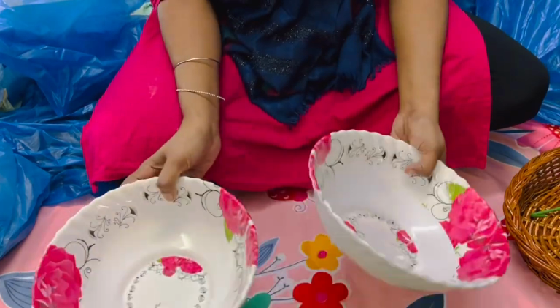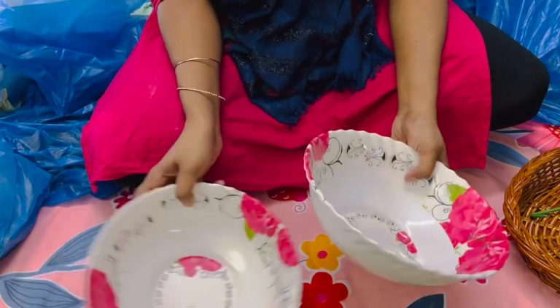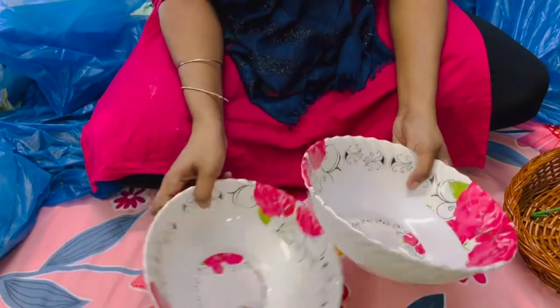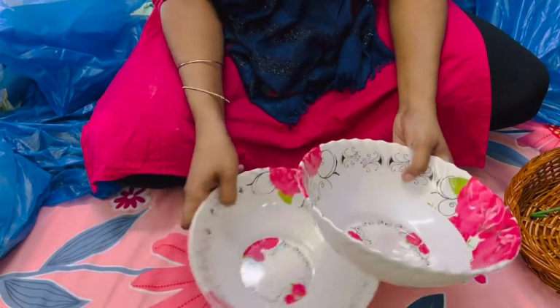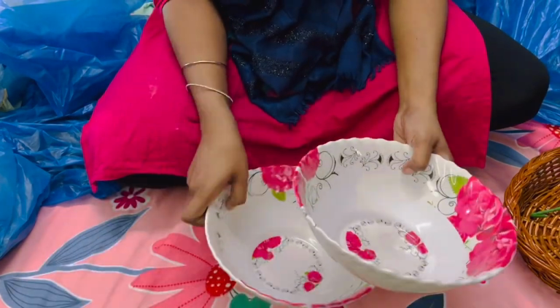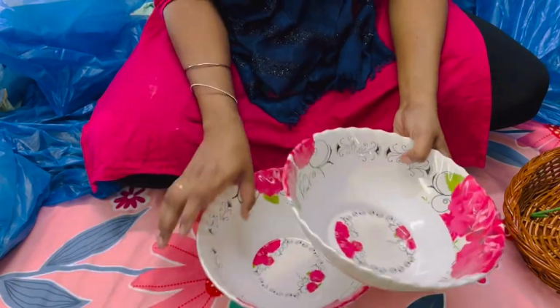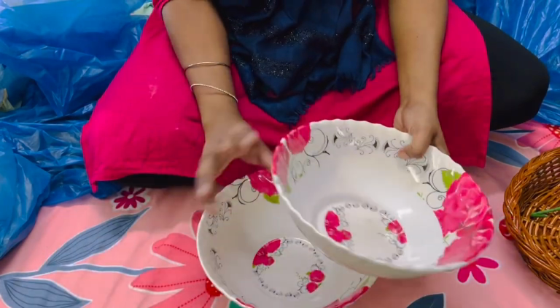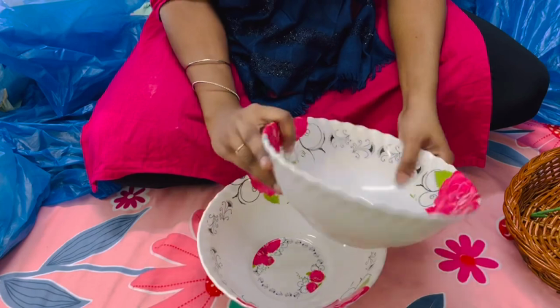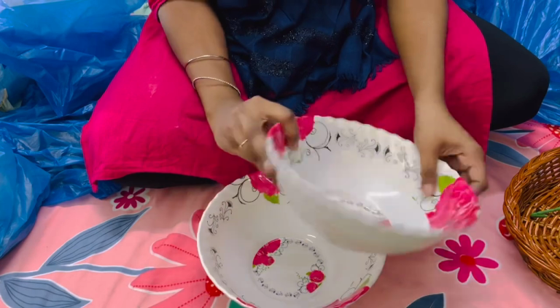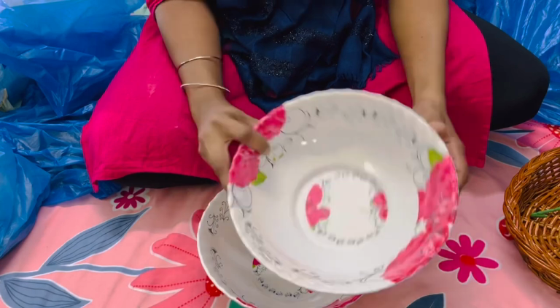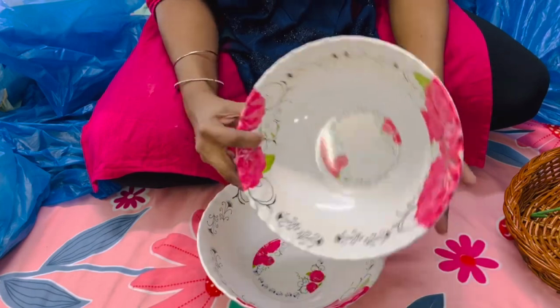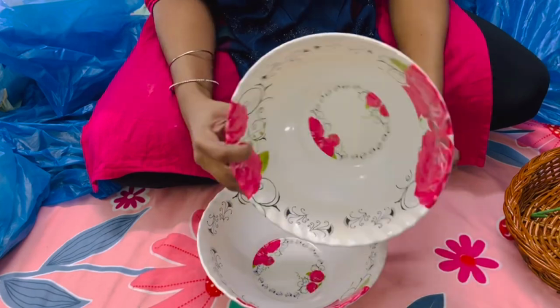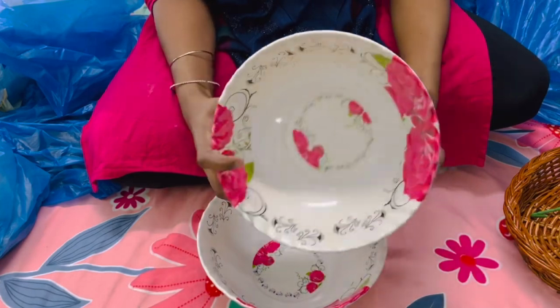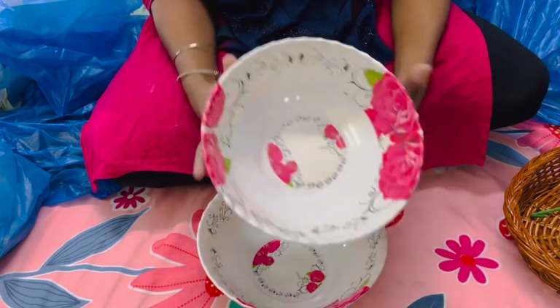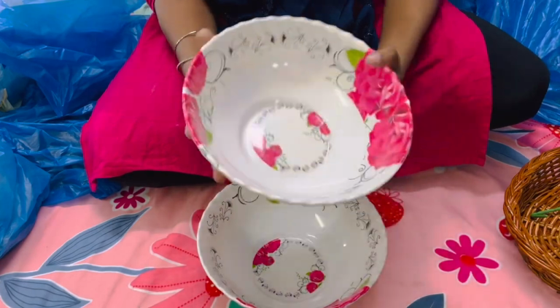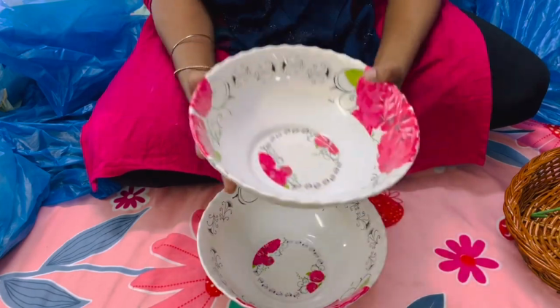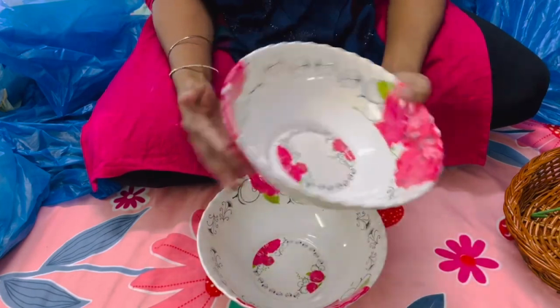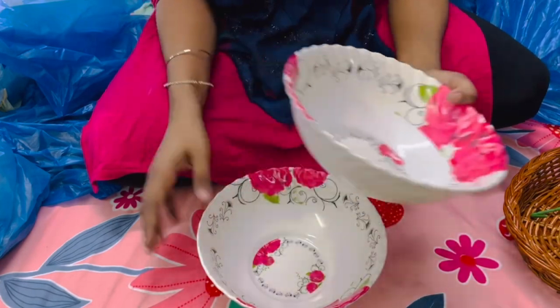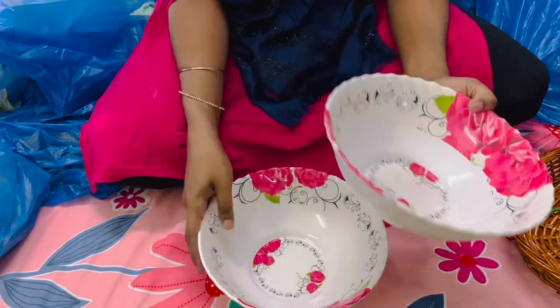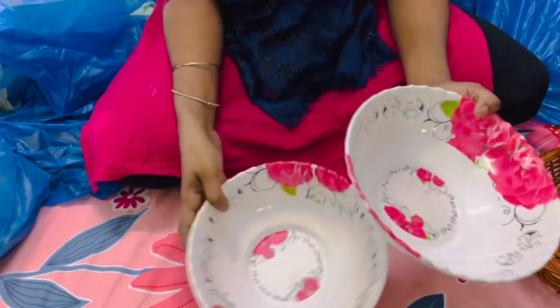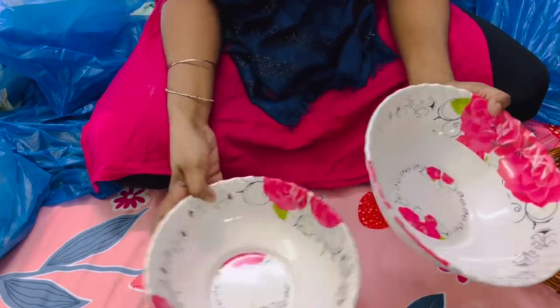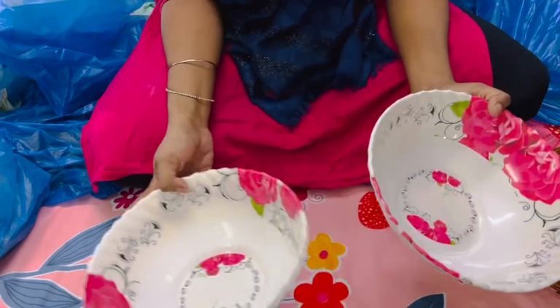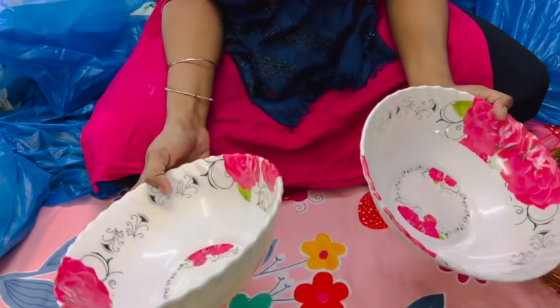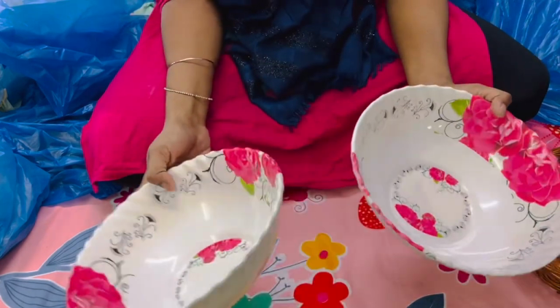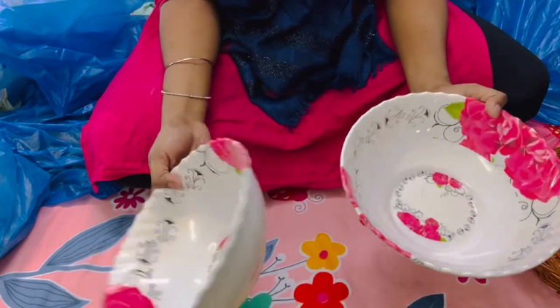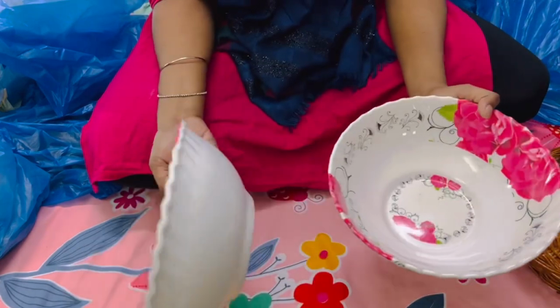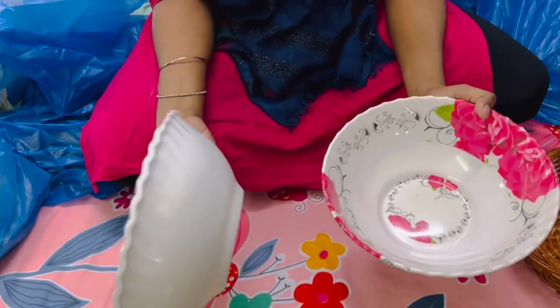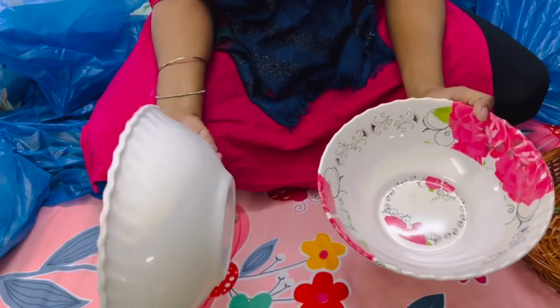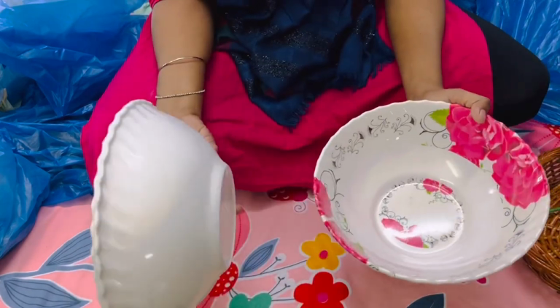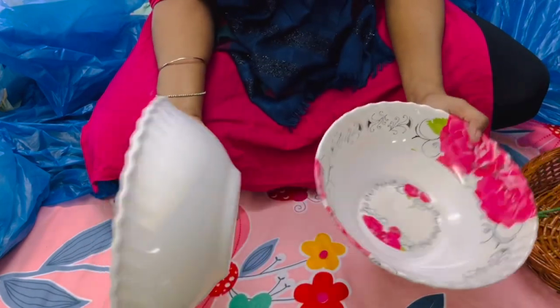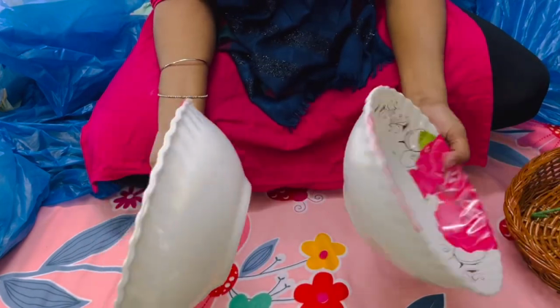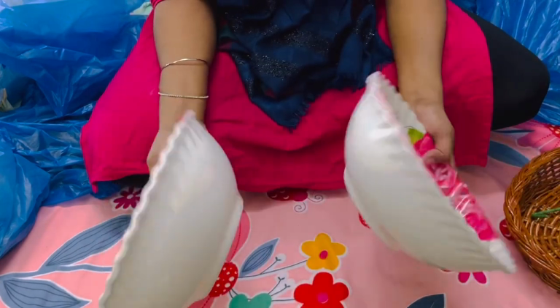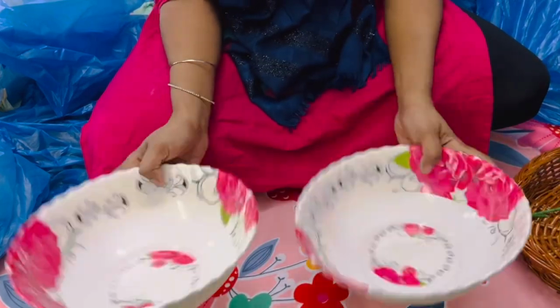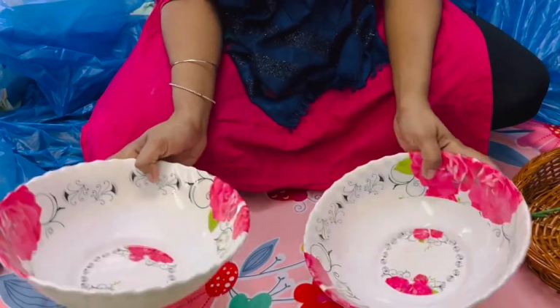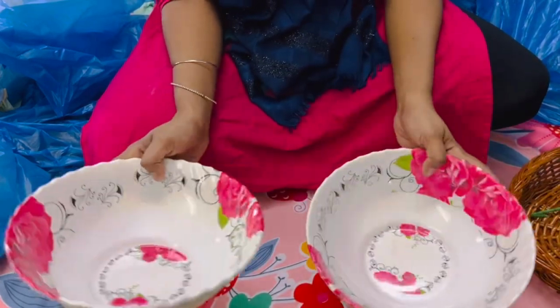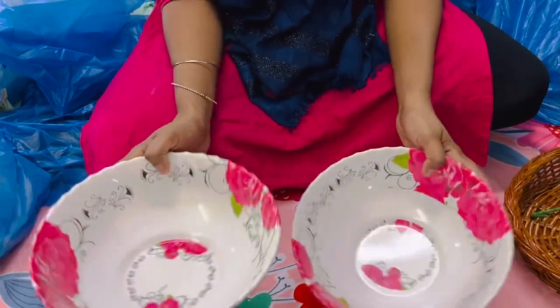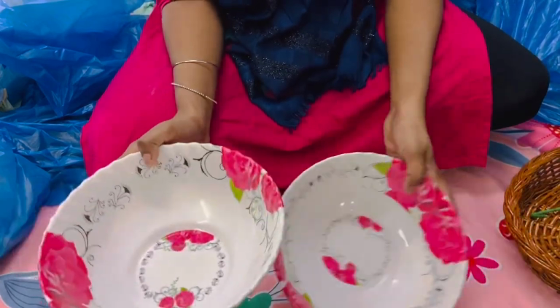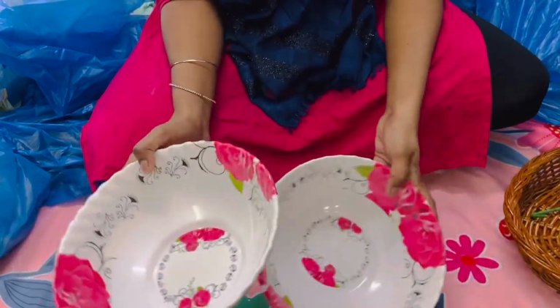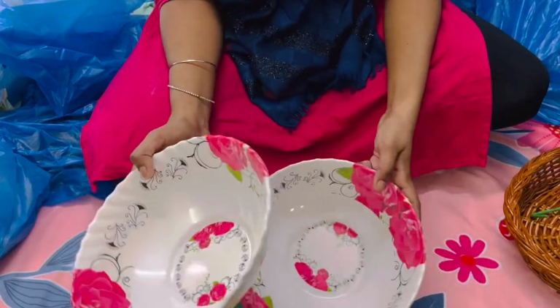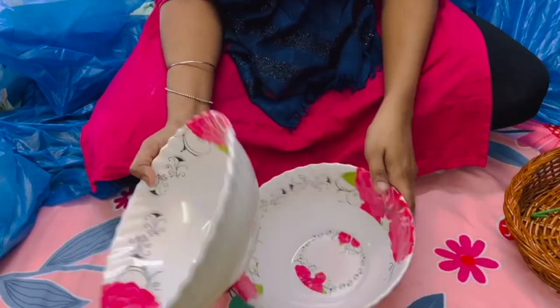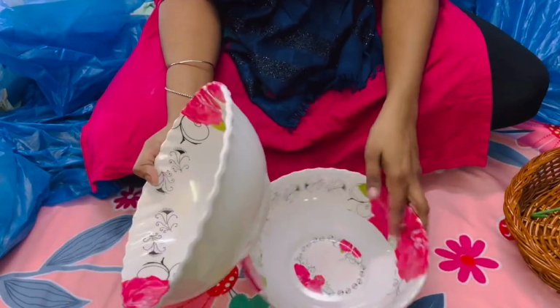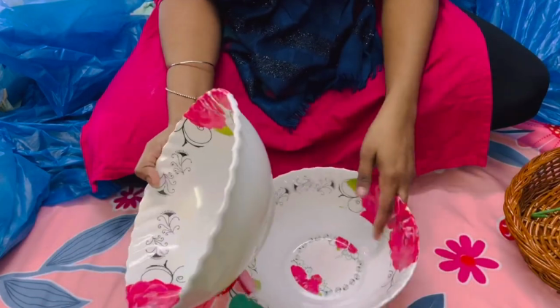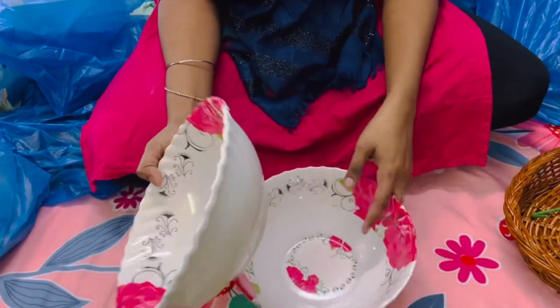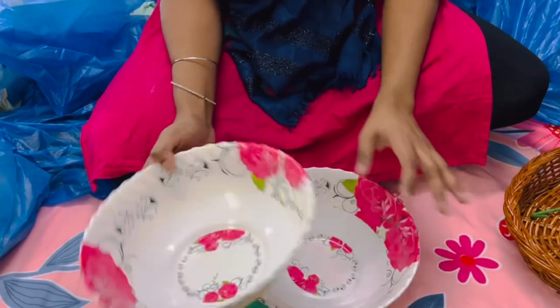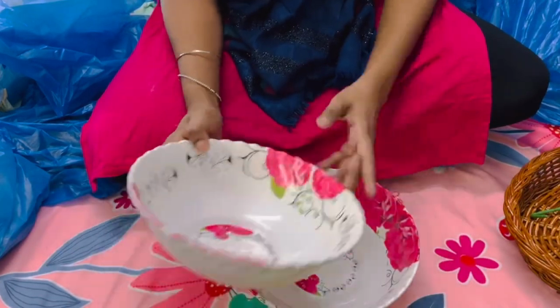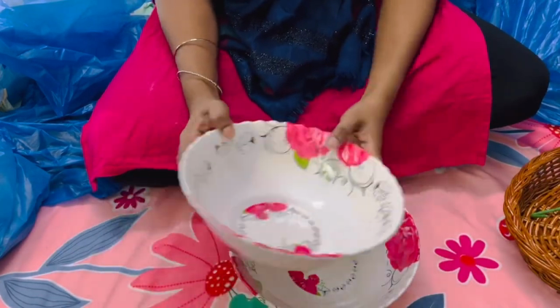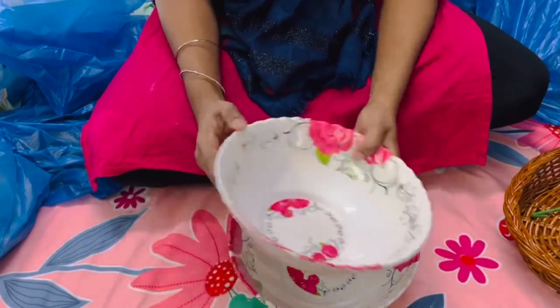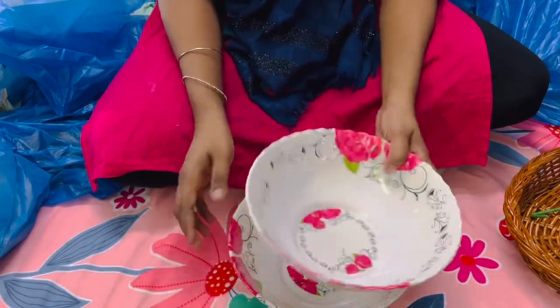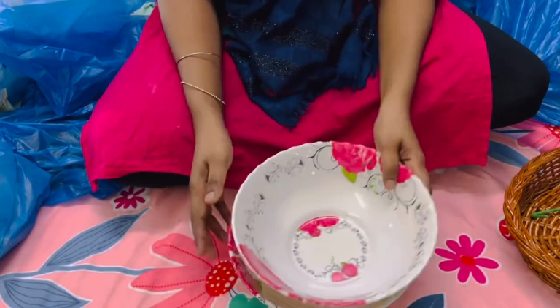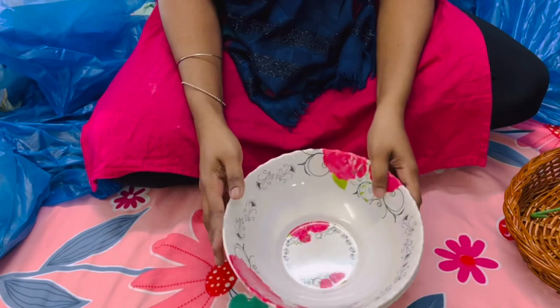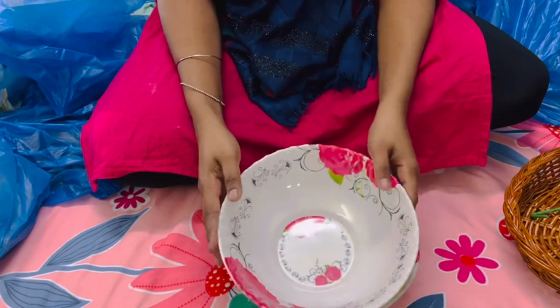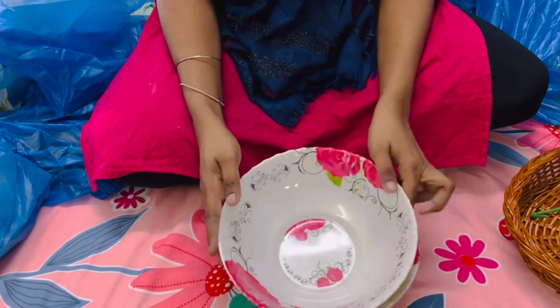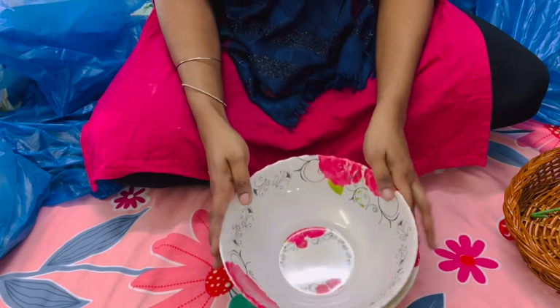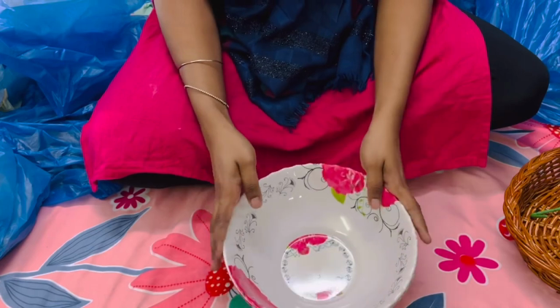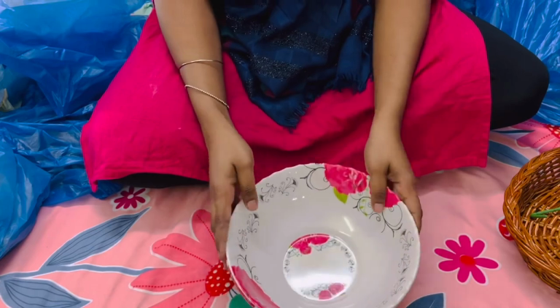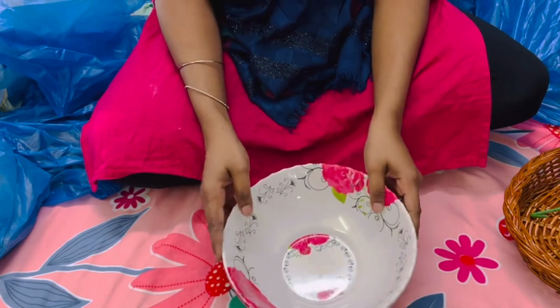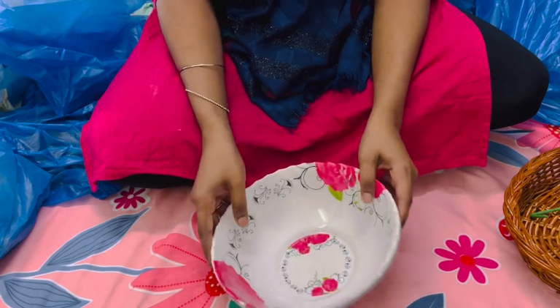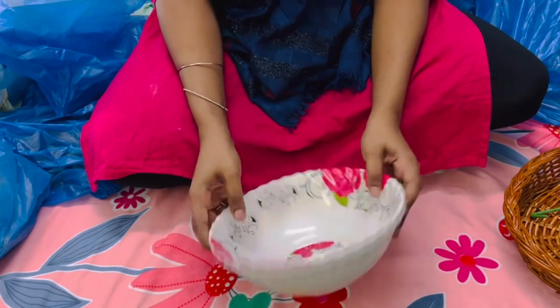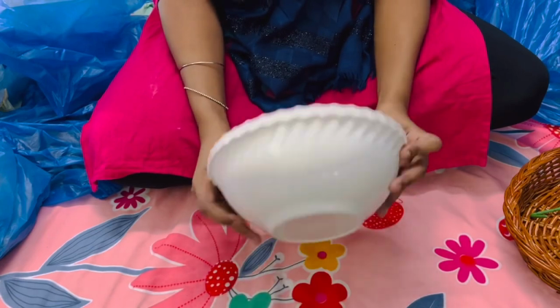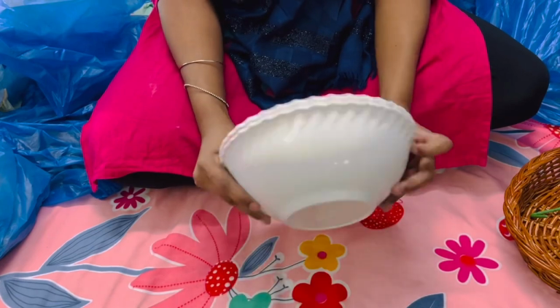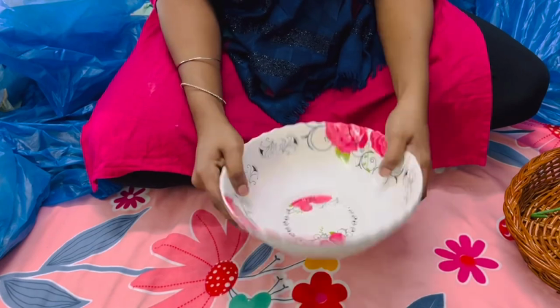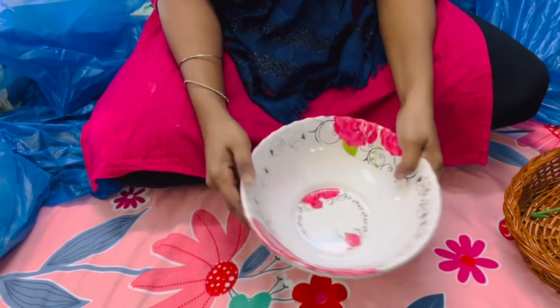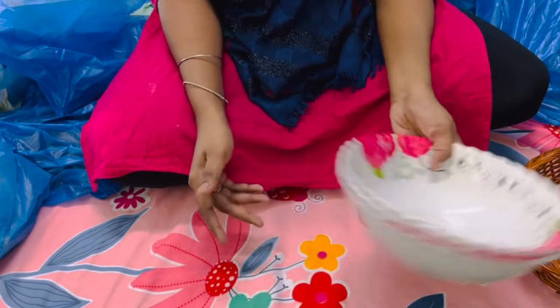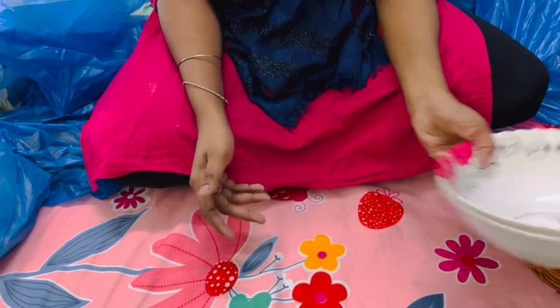Next, these are normal serving bowls which I got for Rs. 60 each. Actually, in the shop any item was Rs. 60, so I grabbed them.